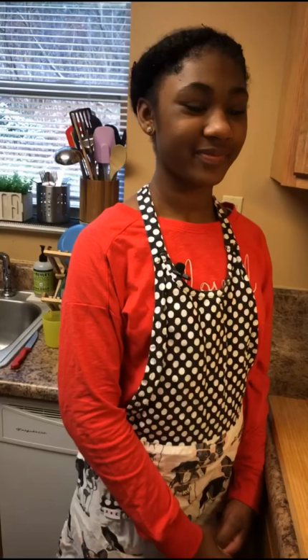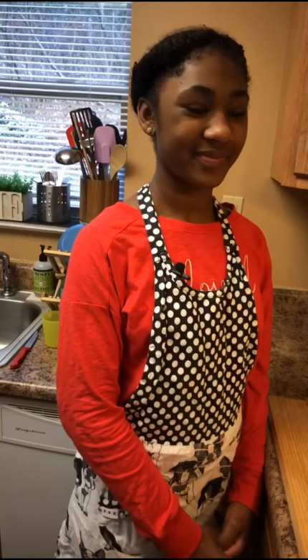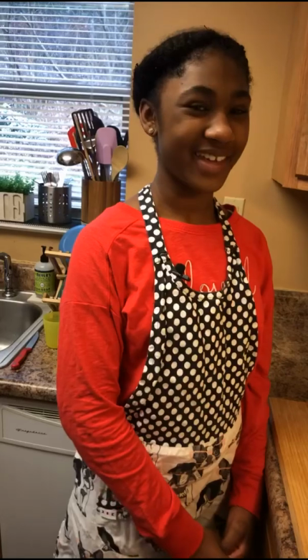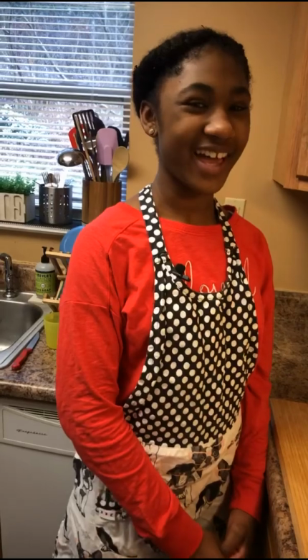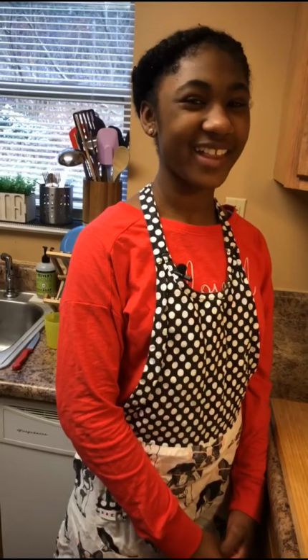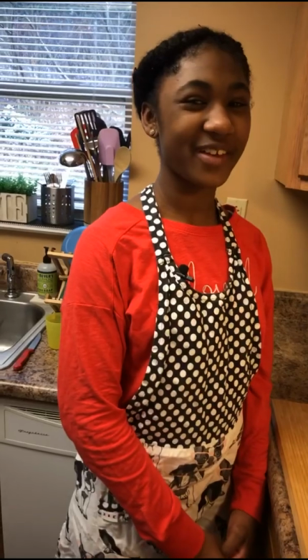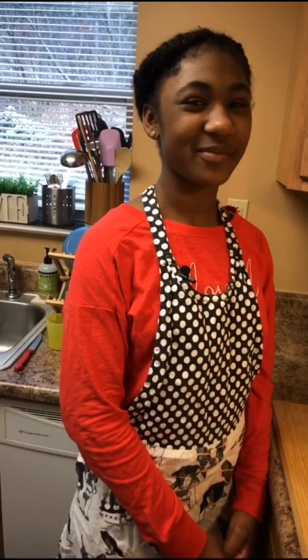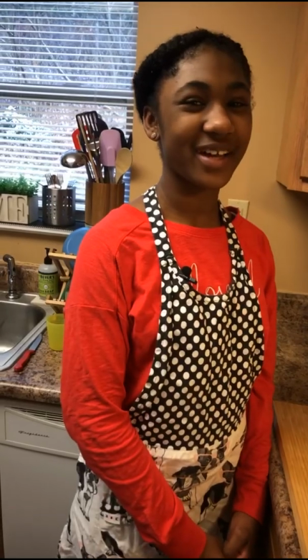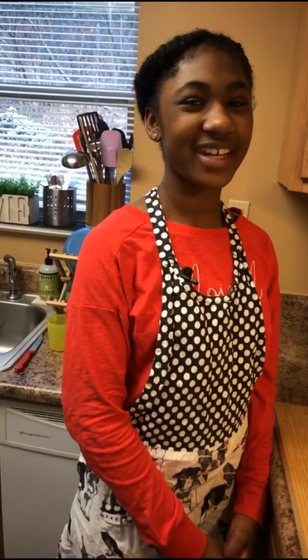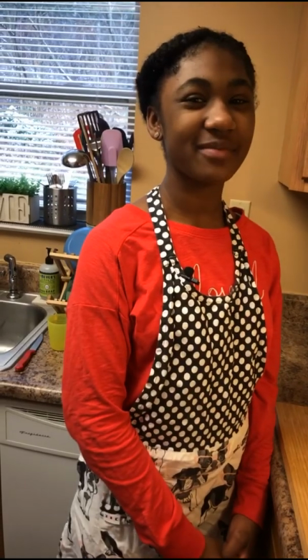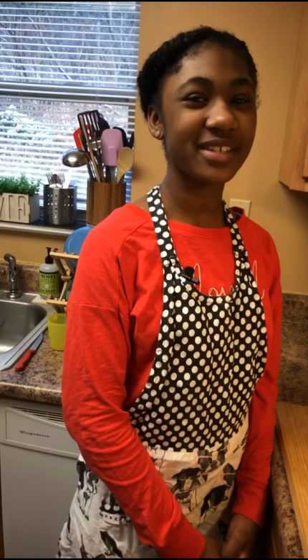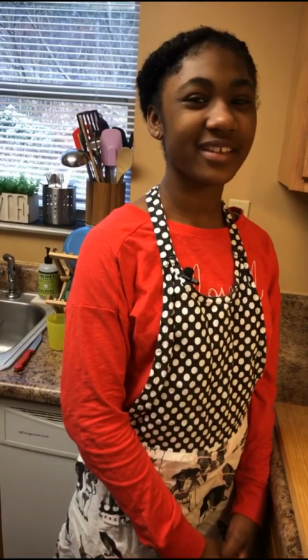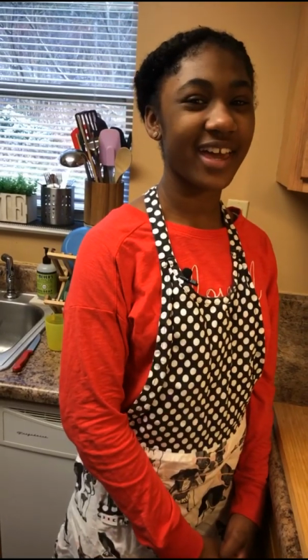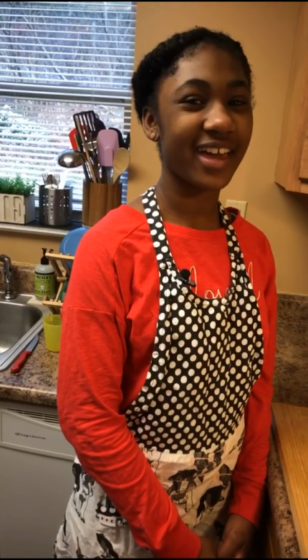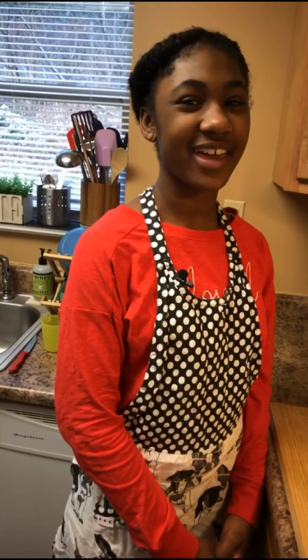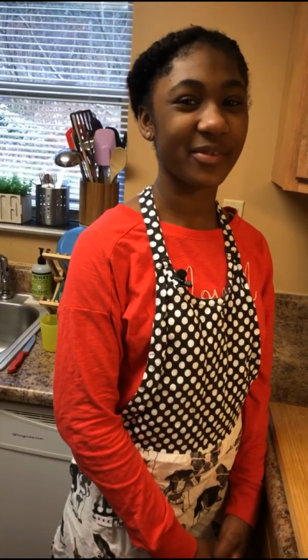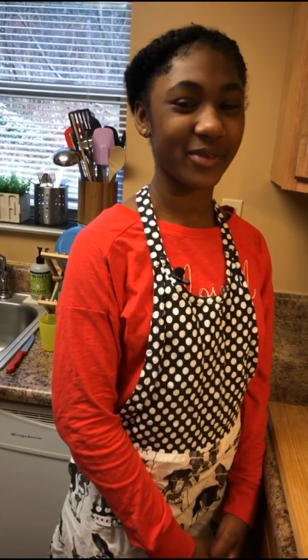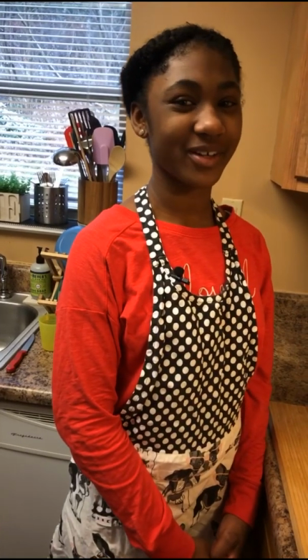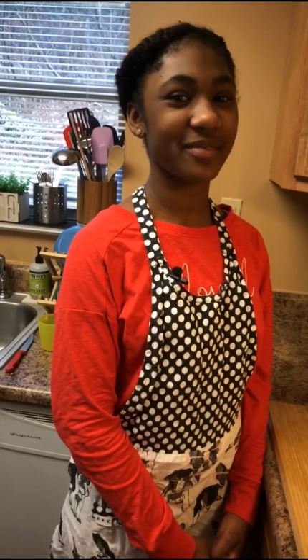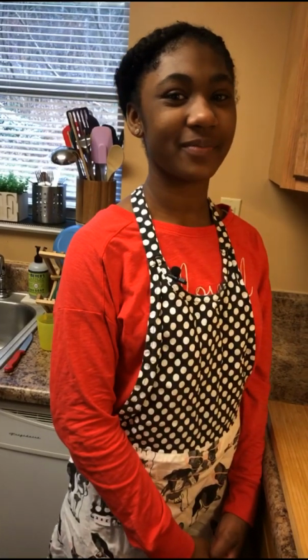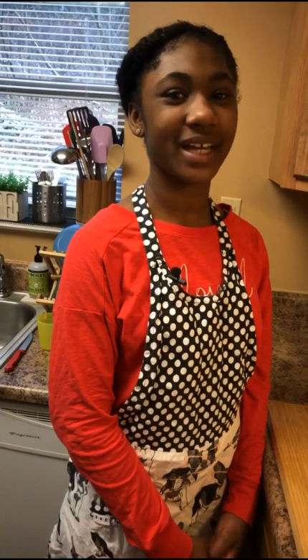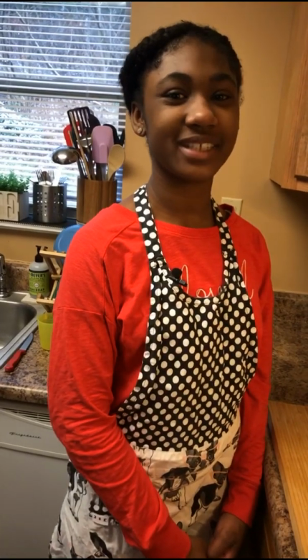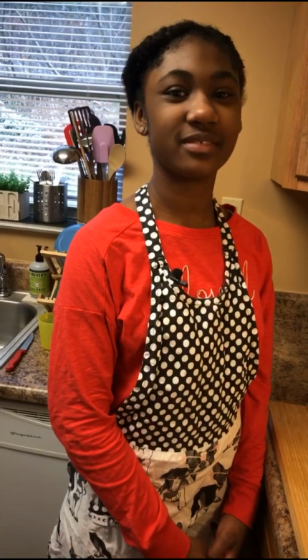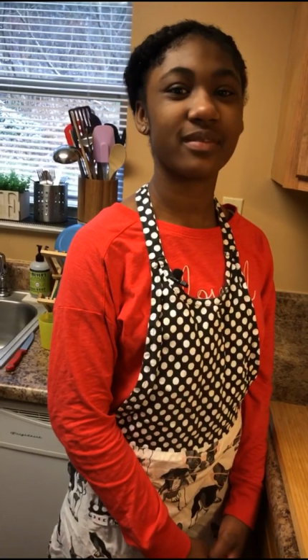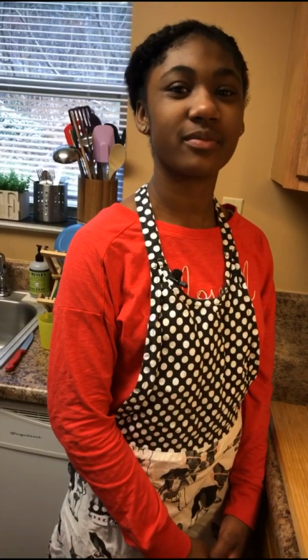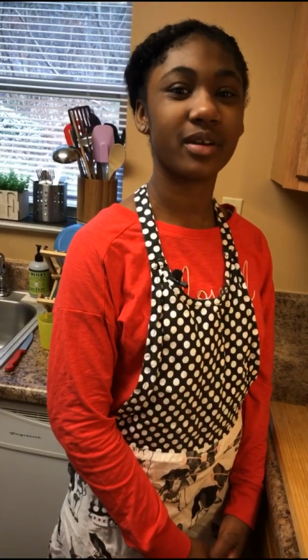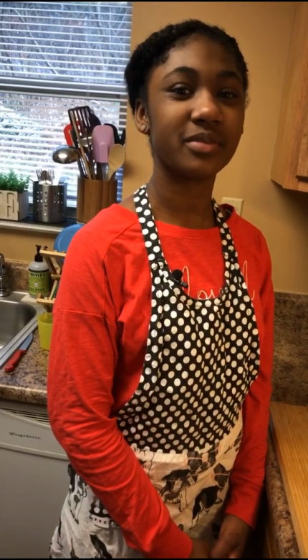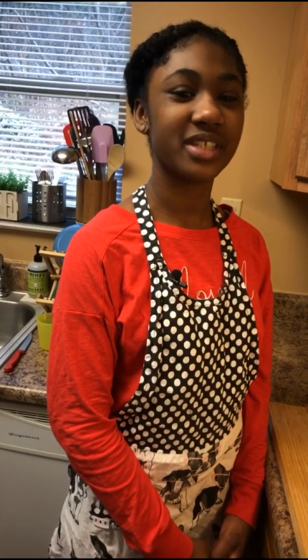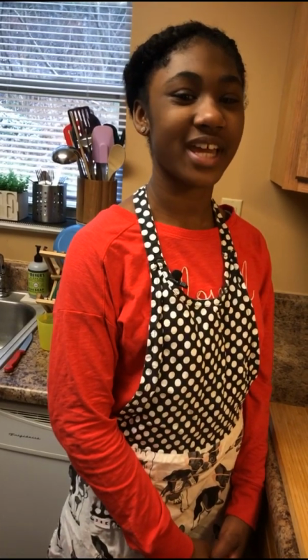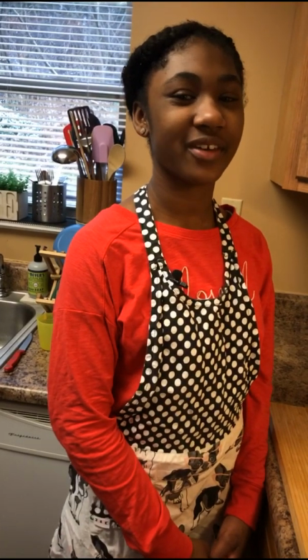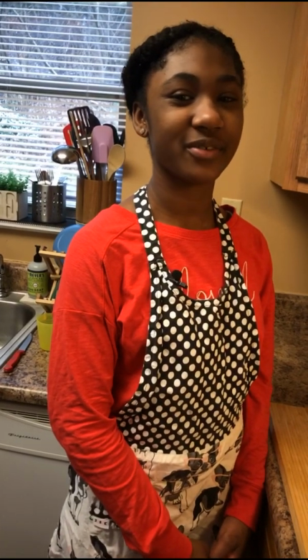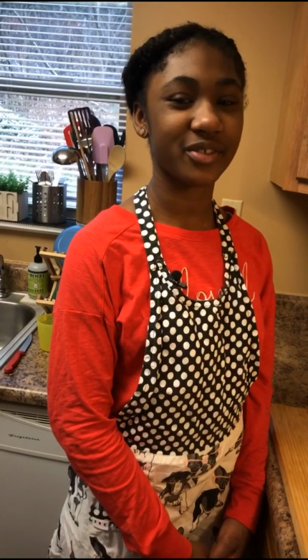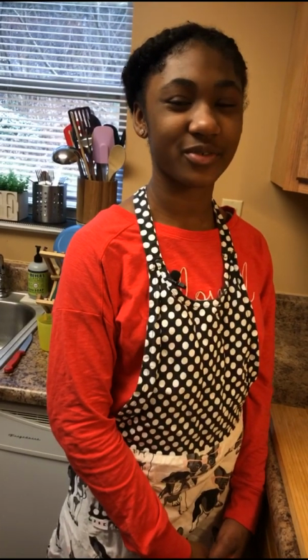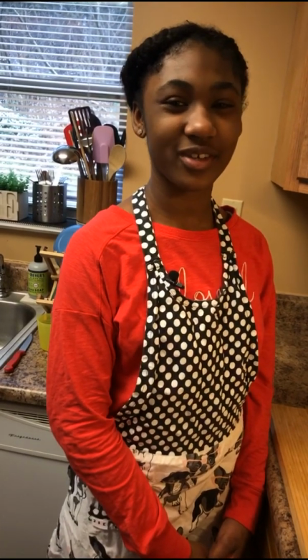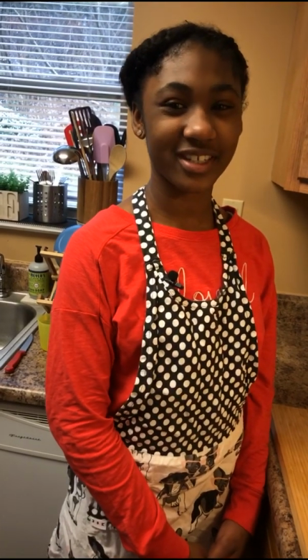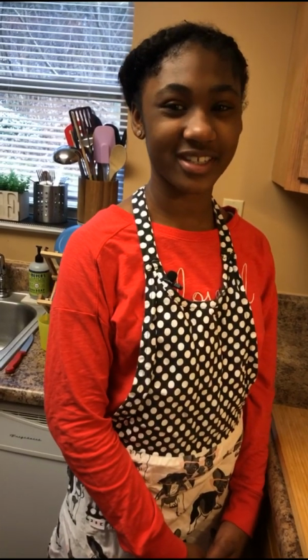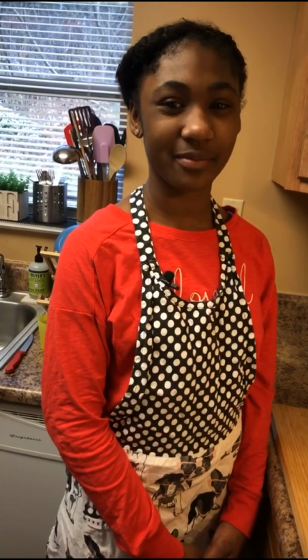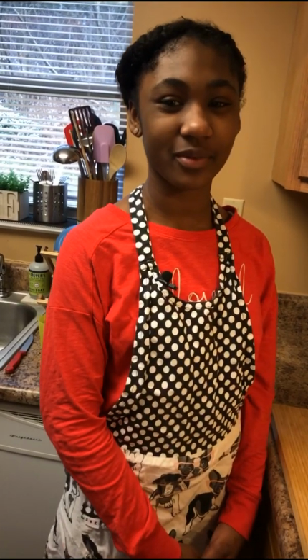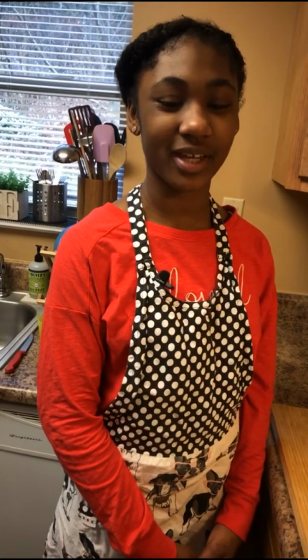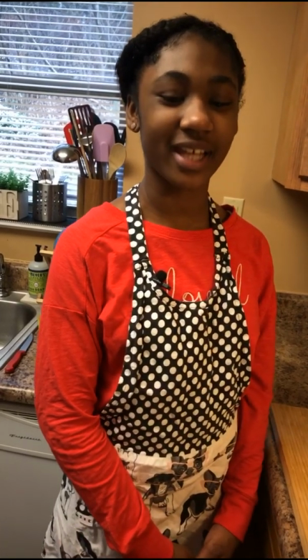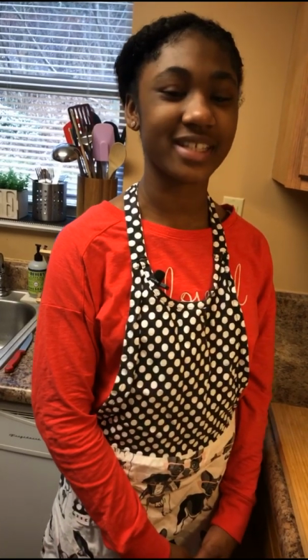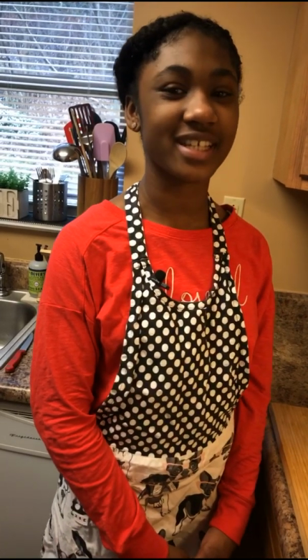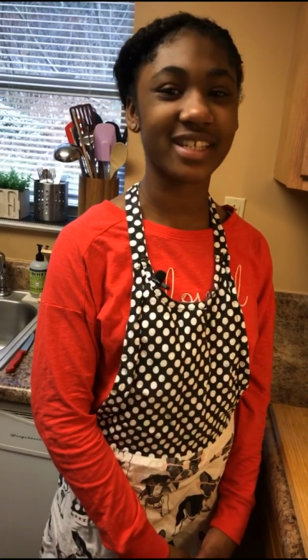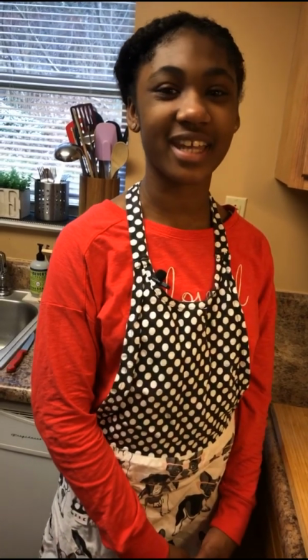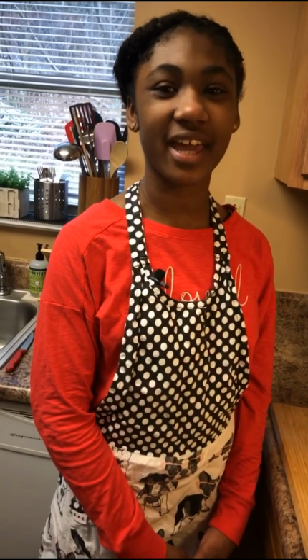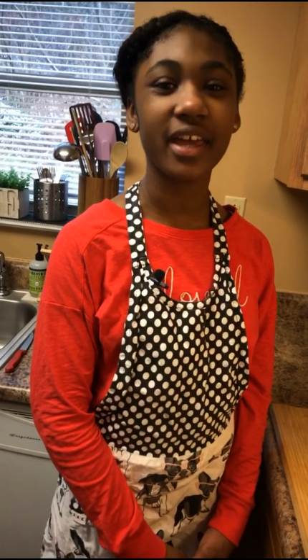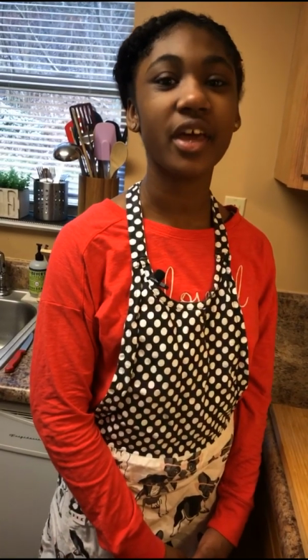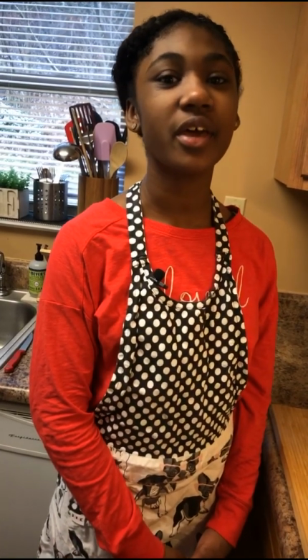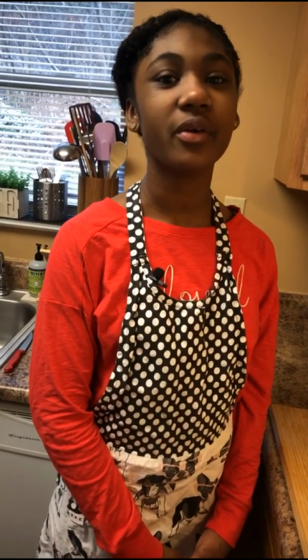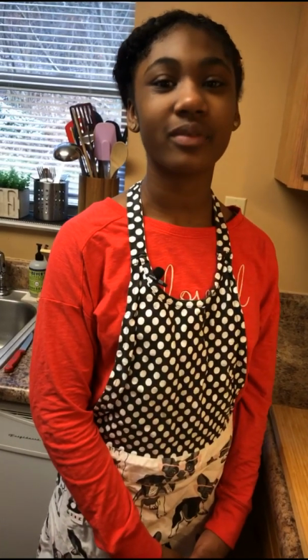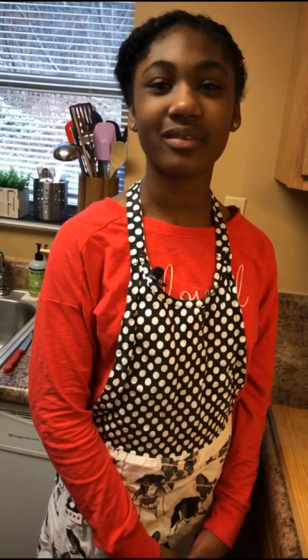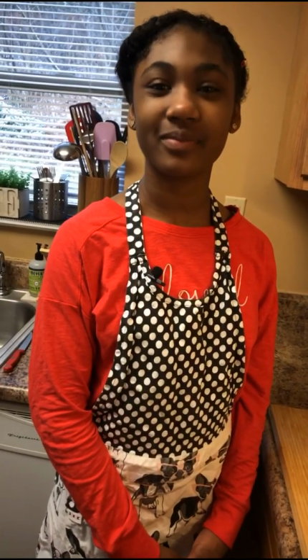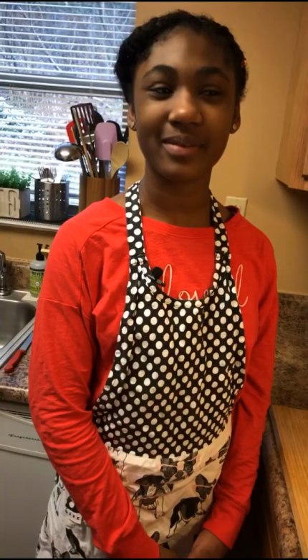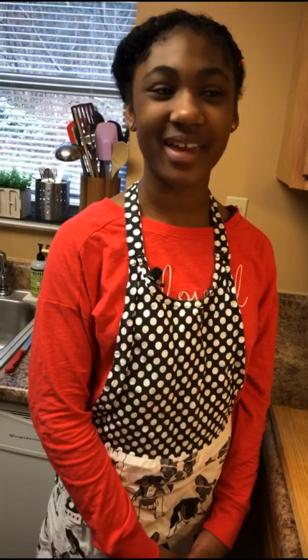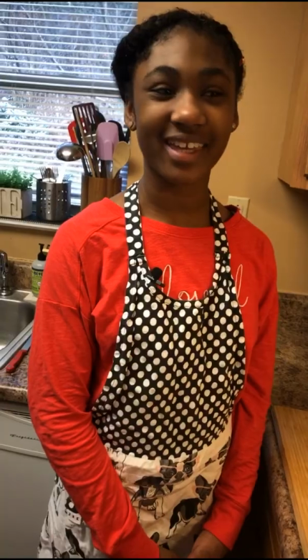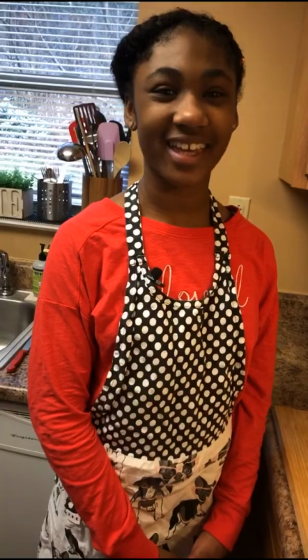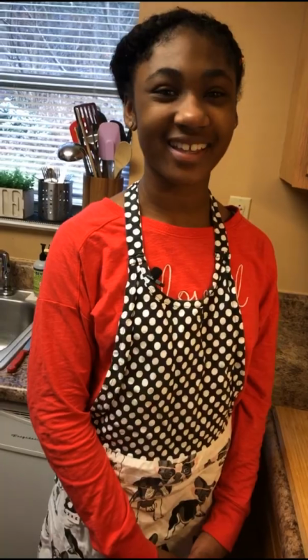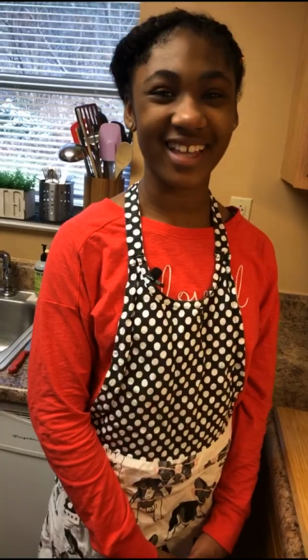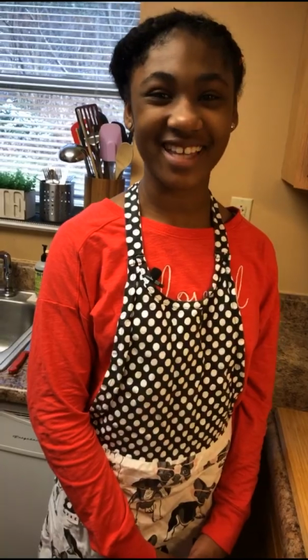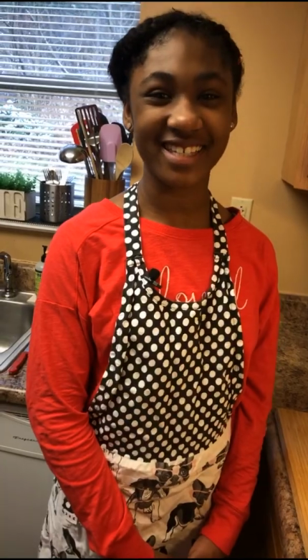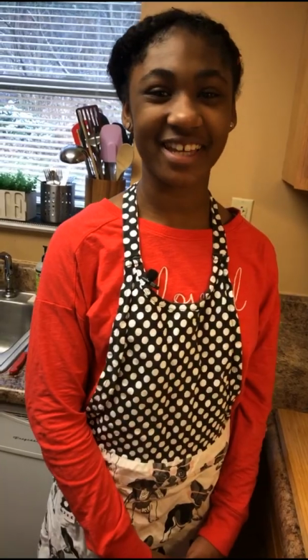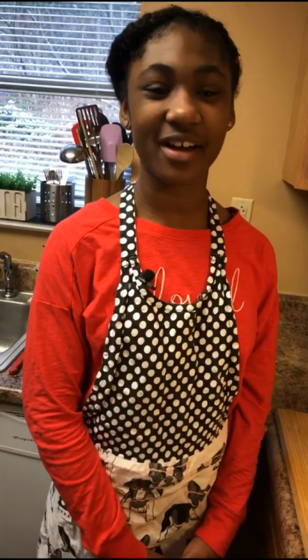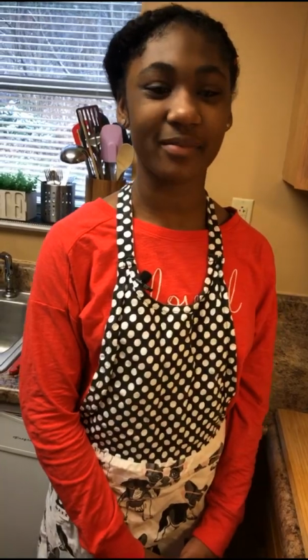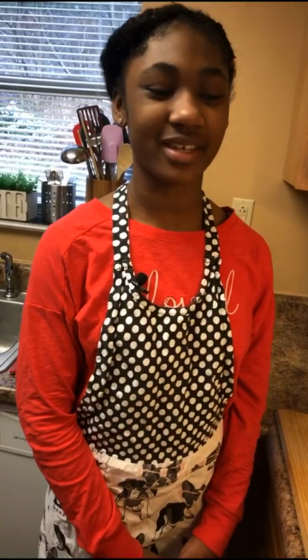Hello, my name is Alaya and welcome back to my mom's channel, Sharonda Simple Eats. And today we will be making classic hummus.